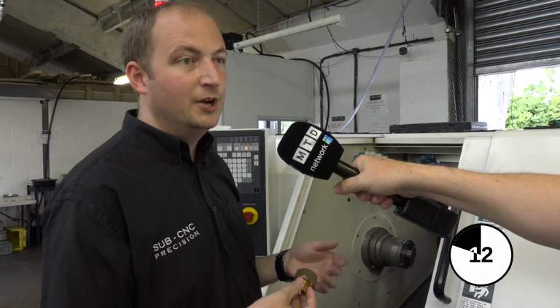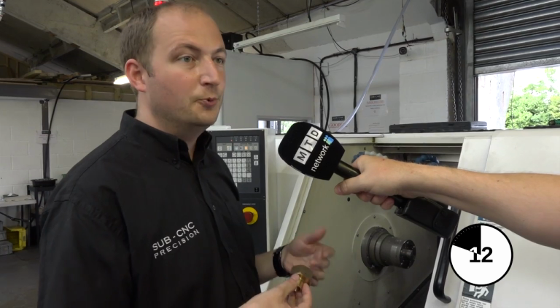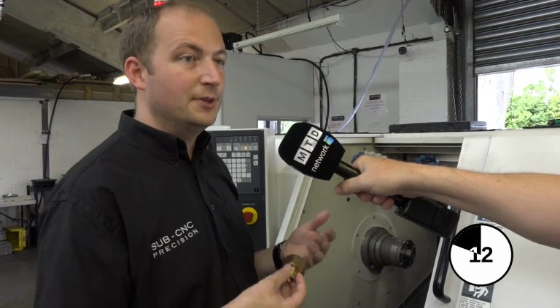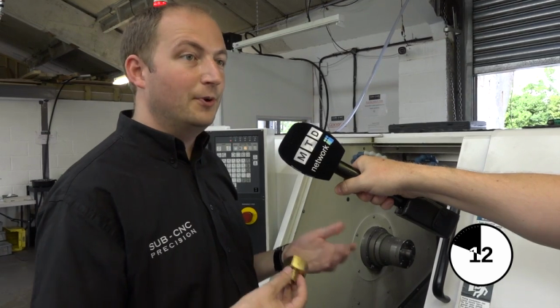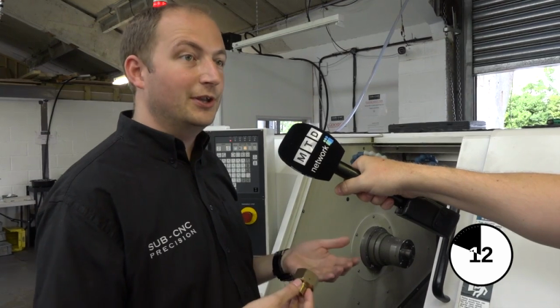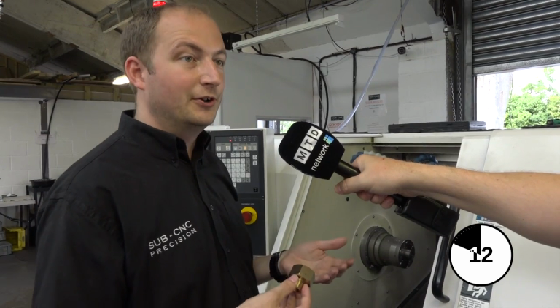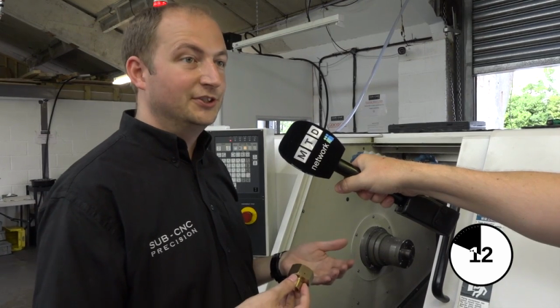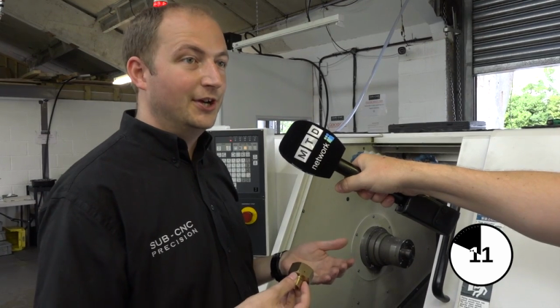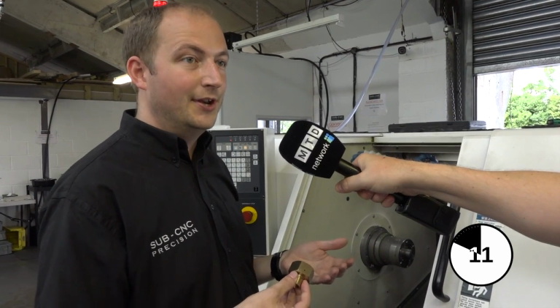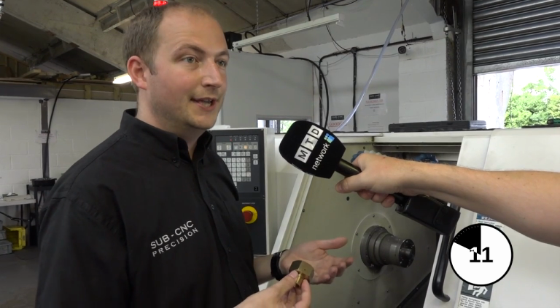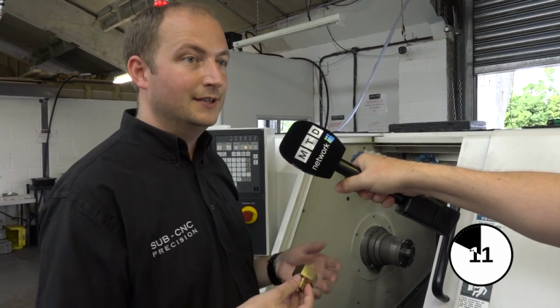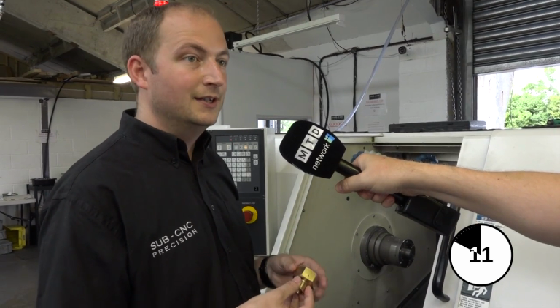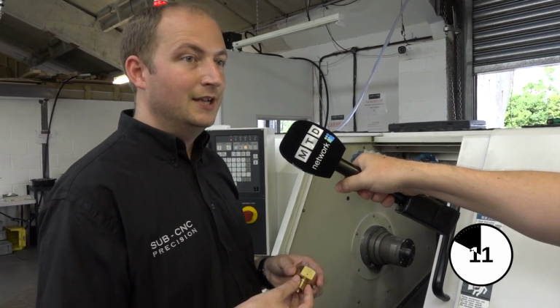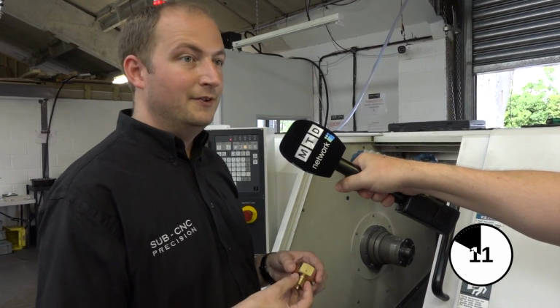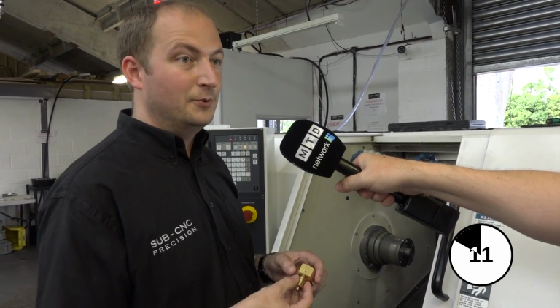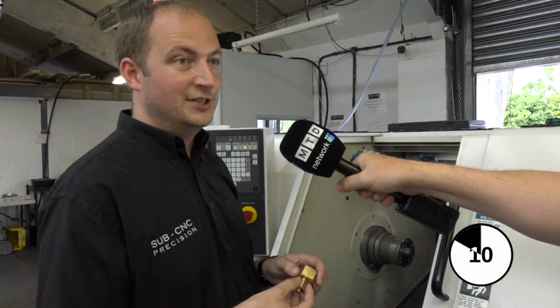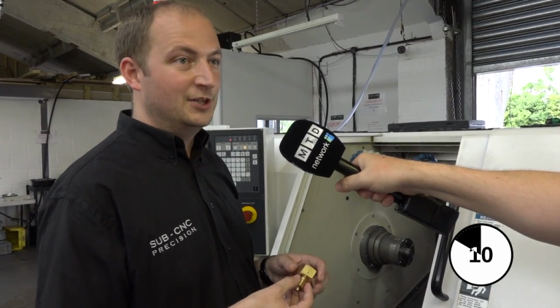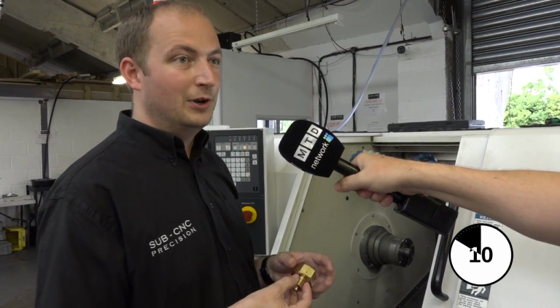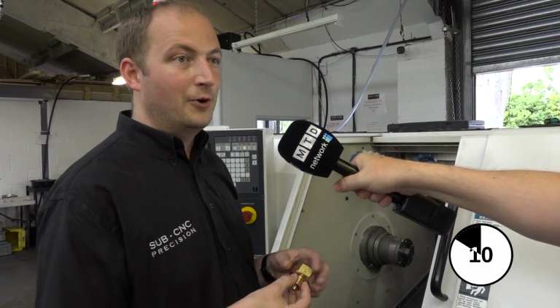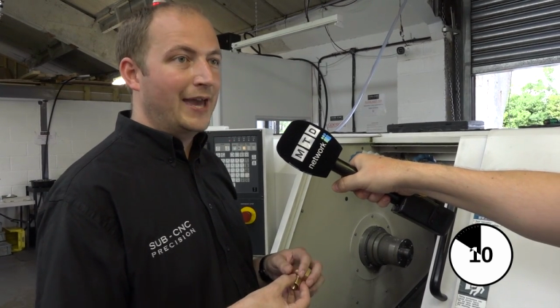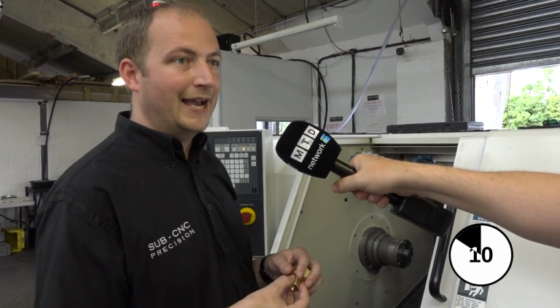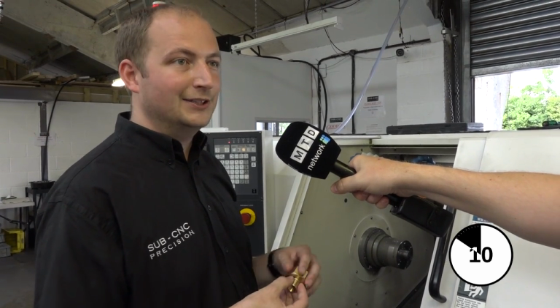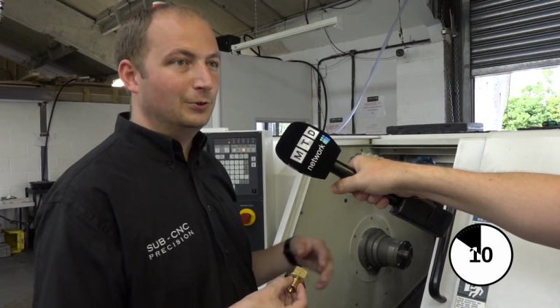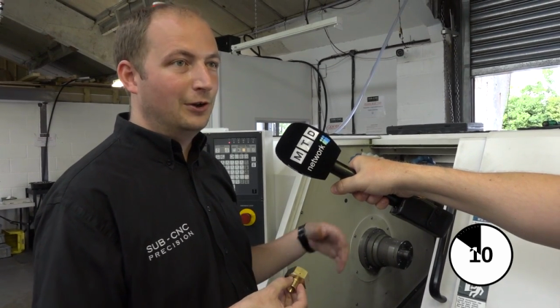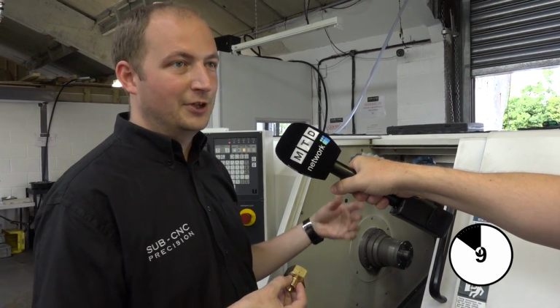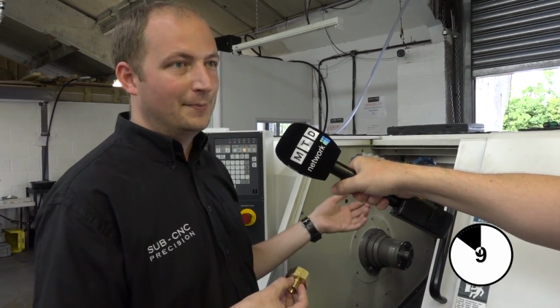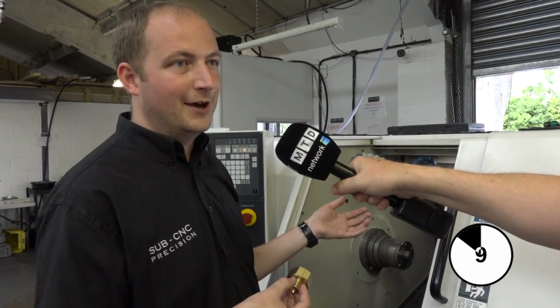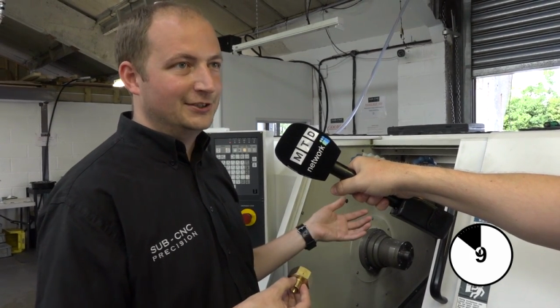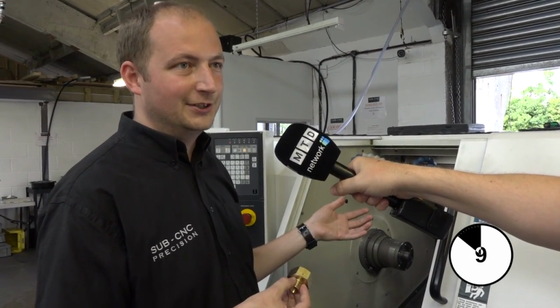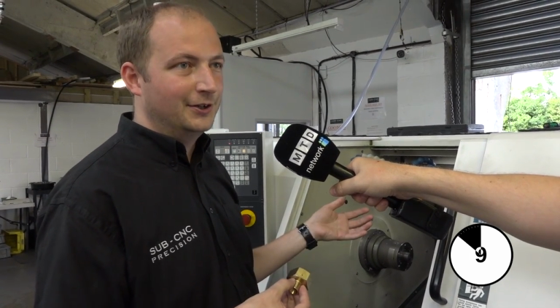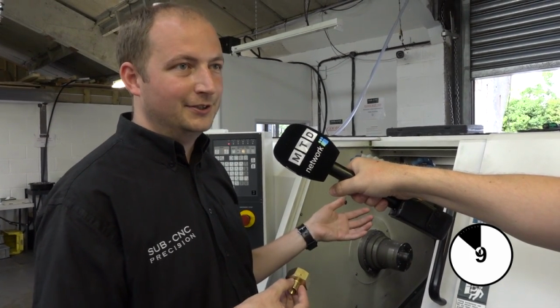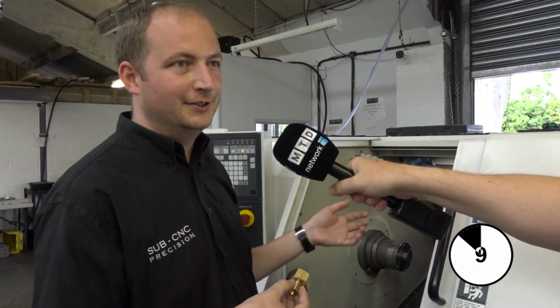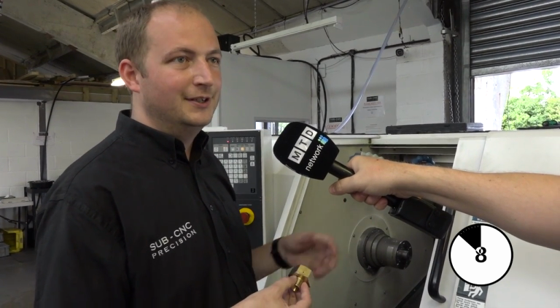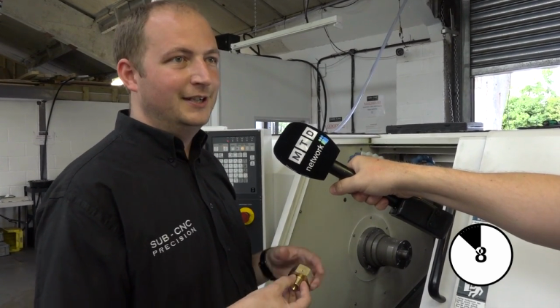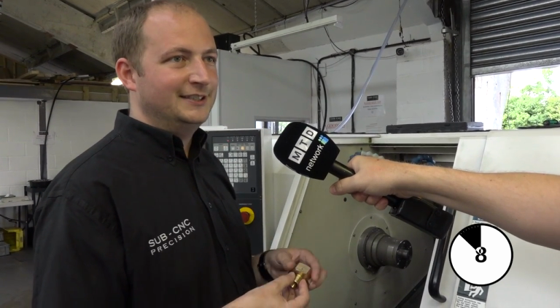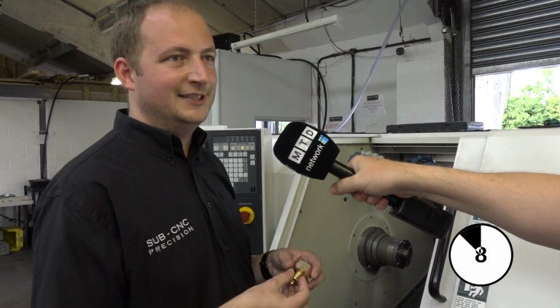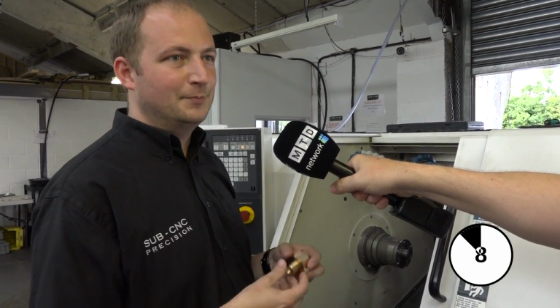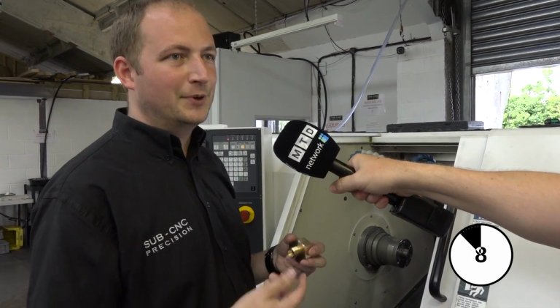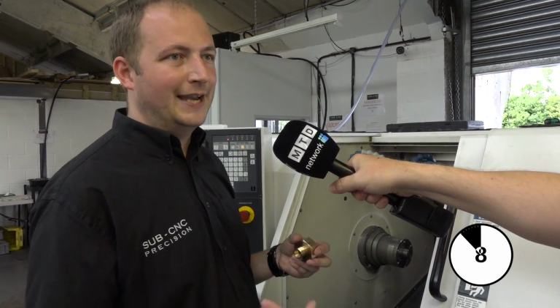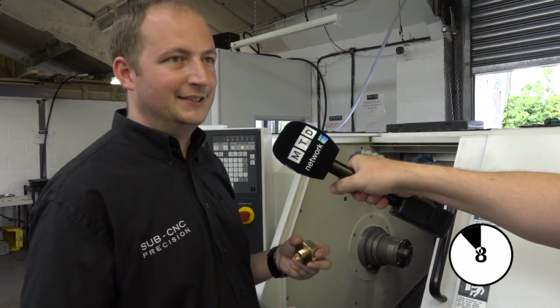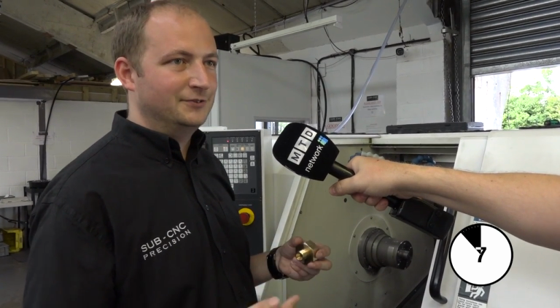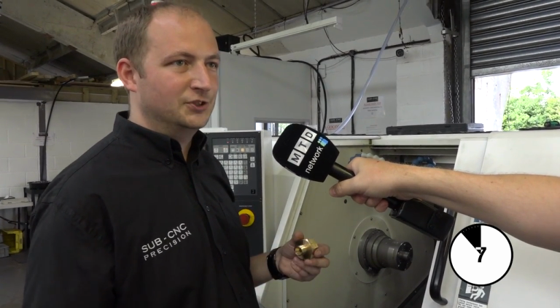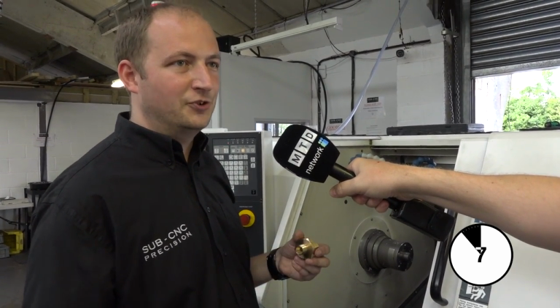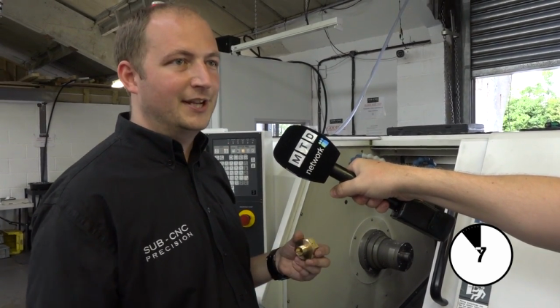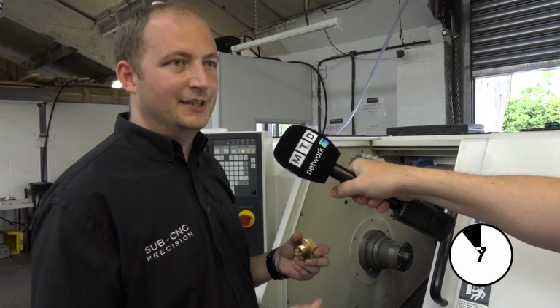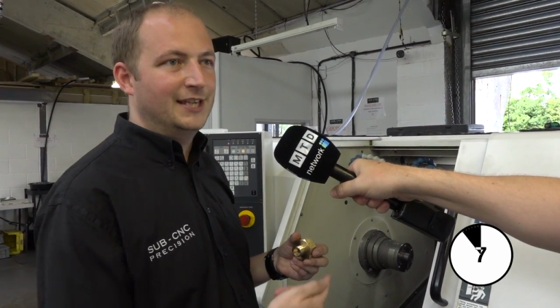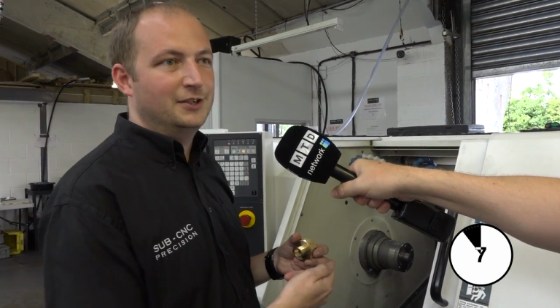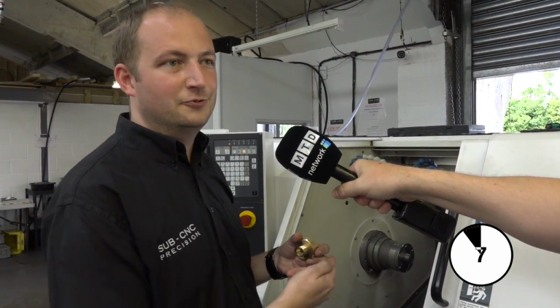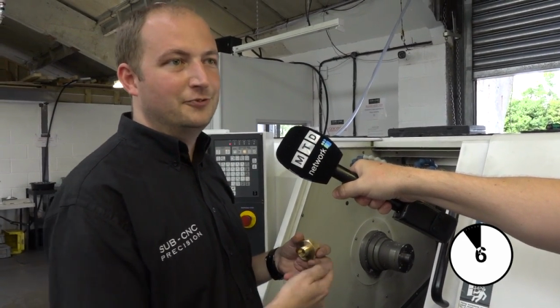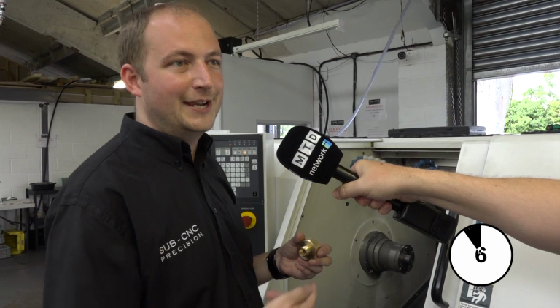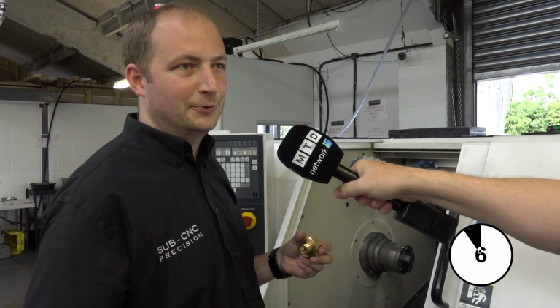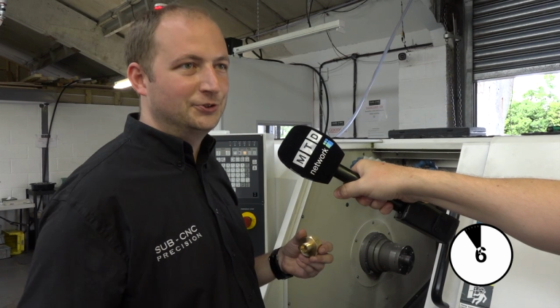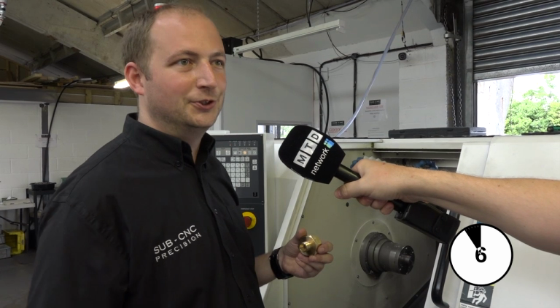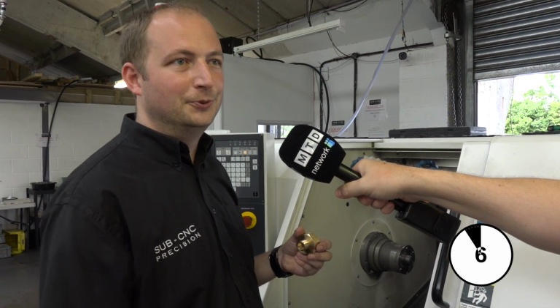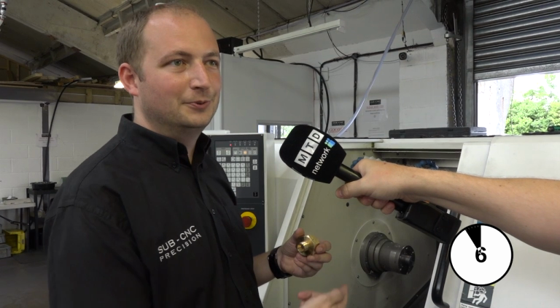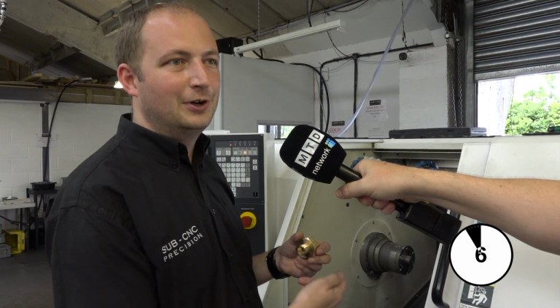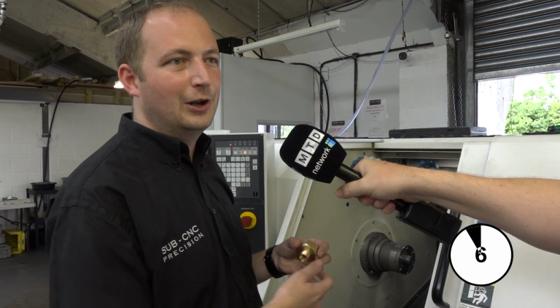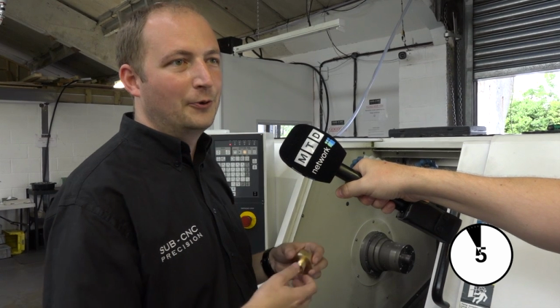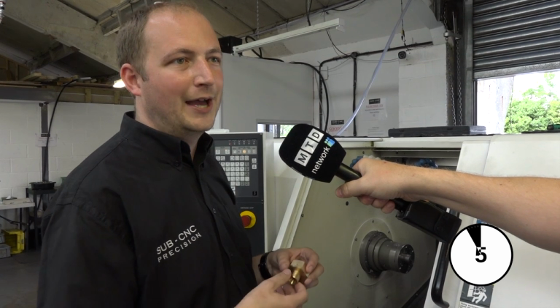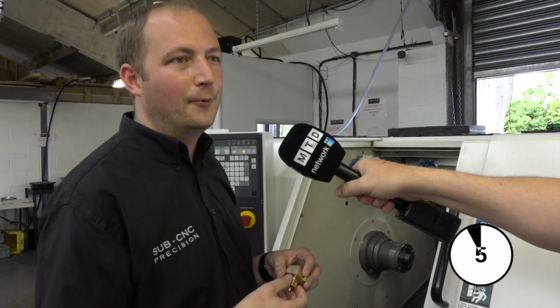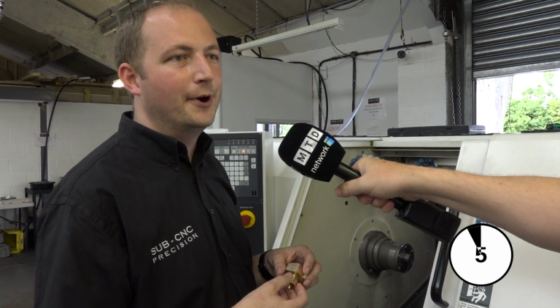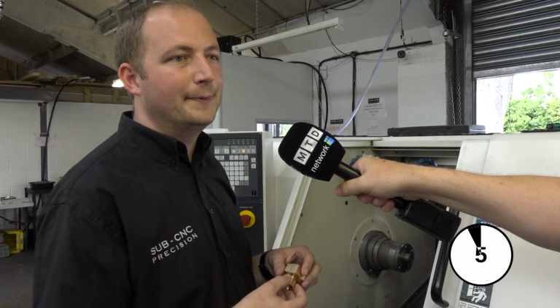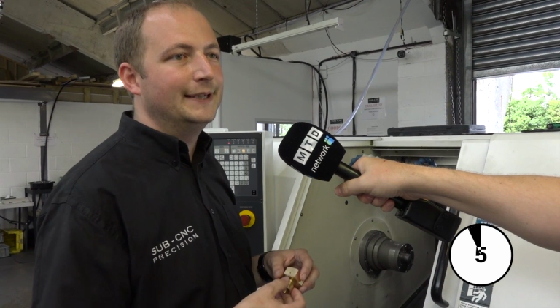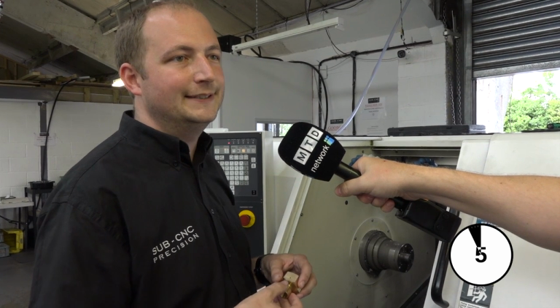With polygon turning, if you wanted to produce a long hex all along your bar stock, it's simply a case of running the radial tool along that workpiece.